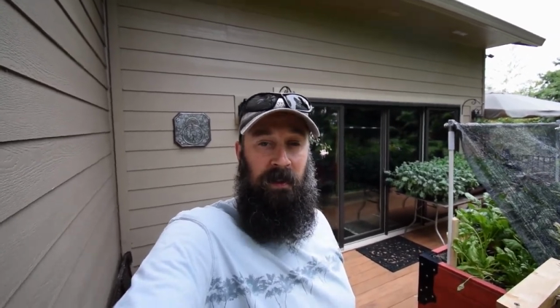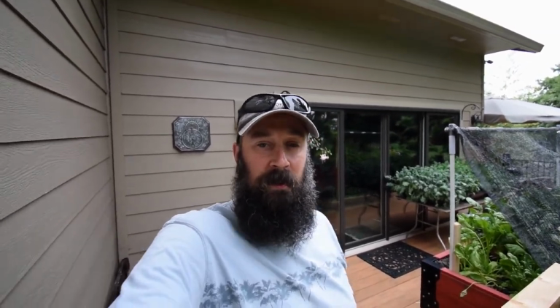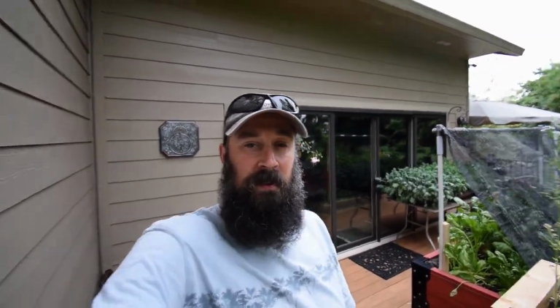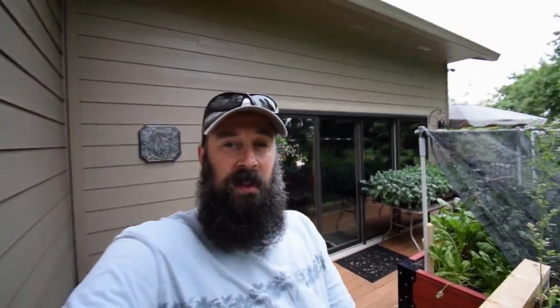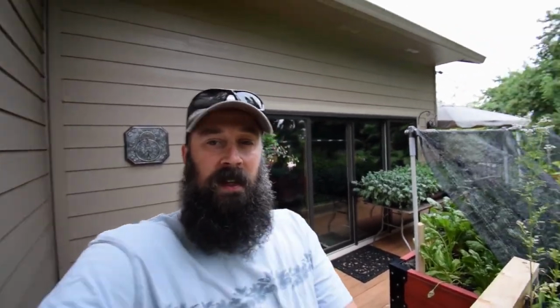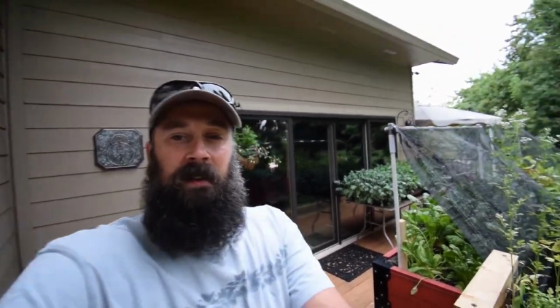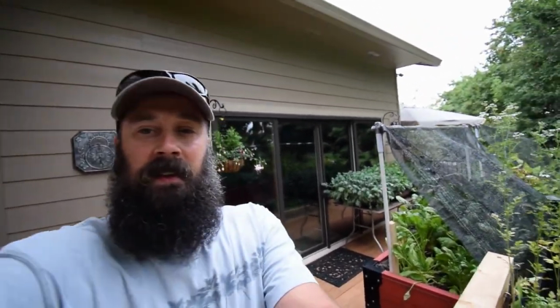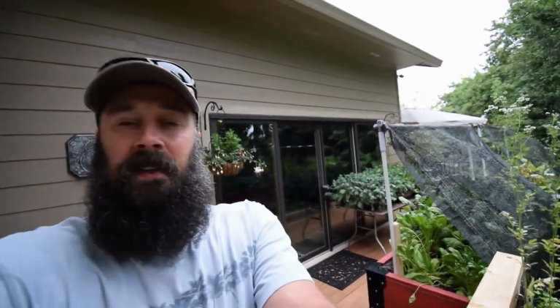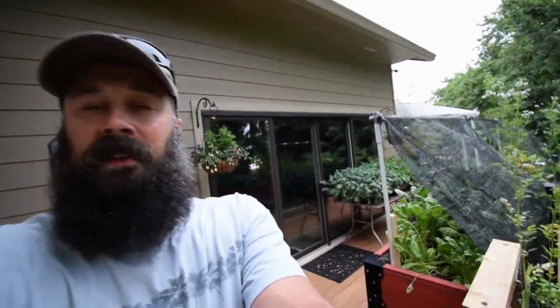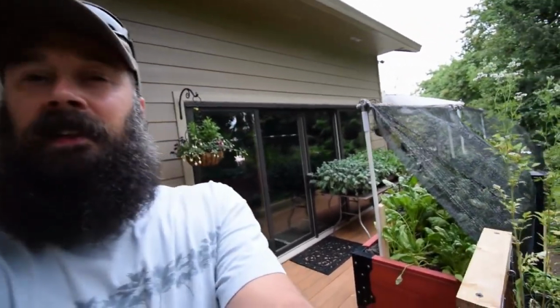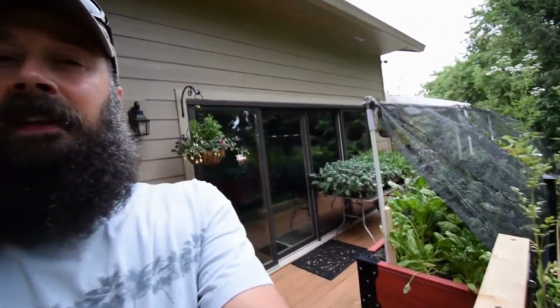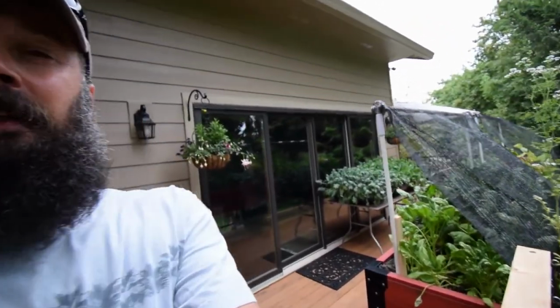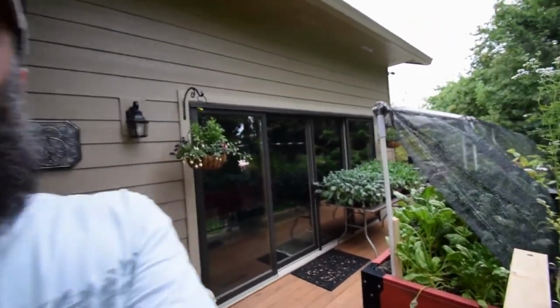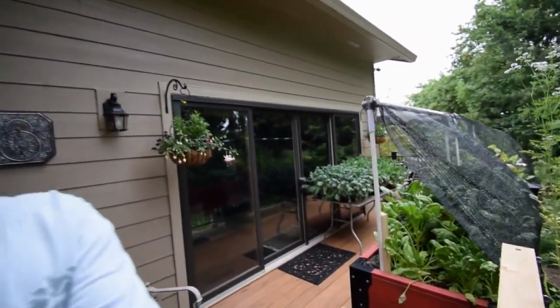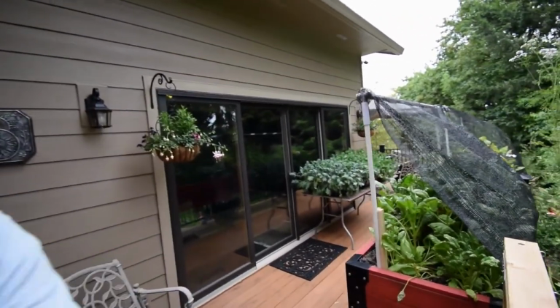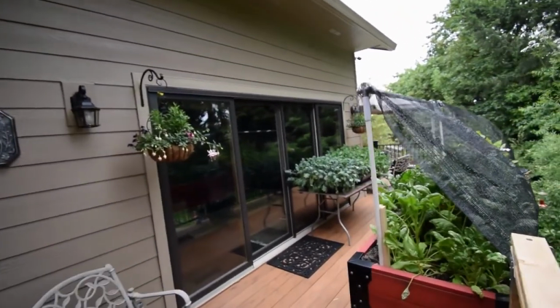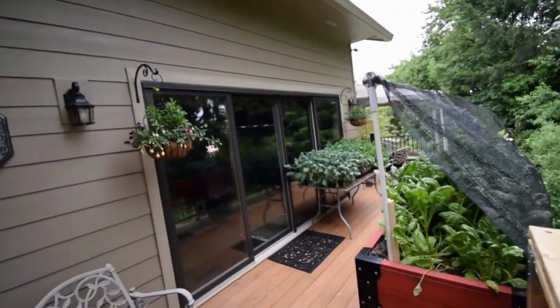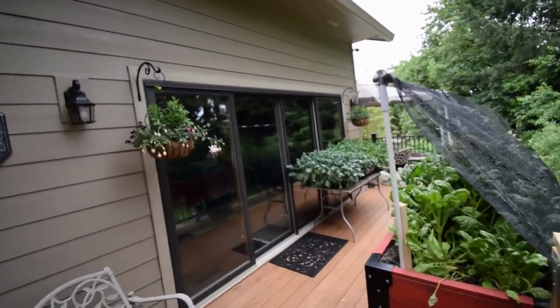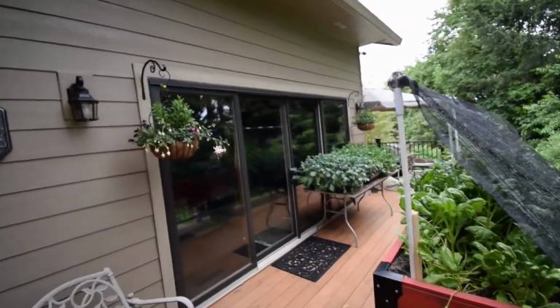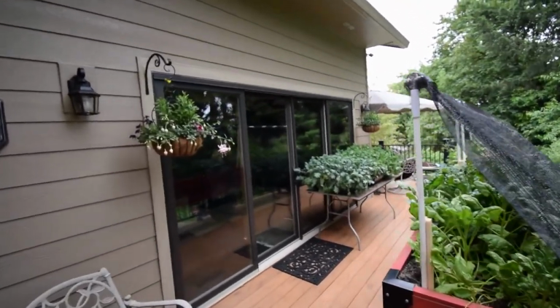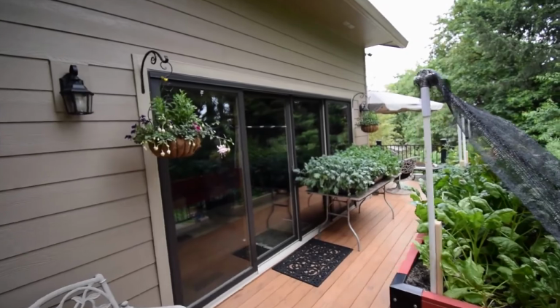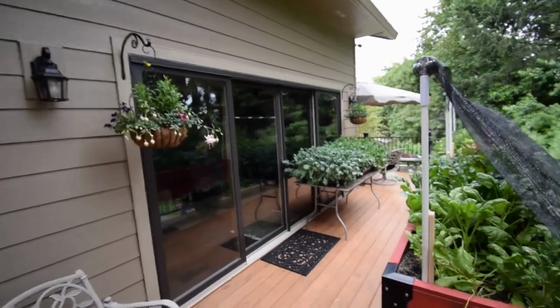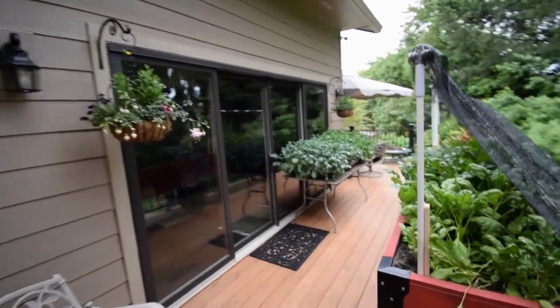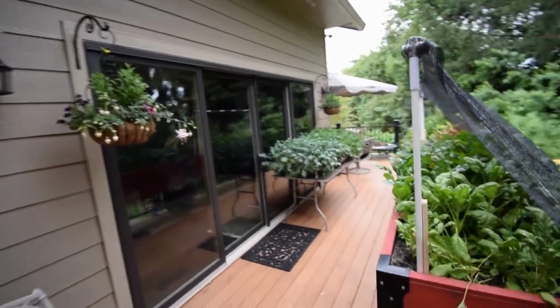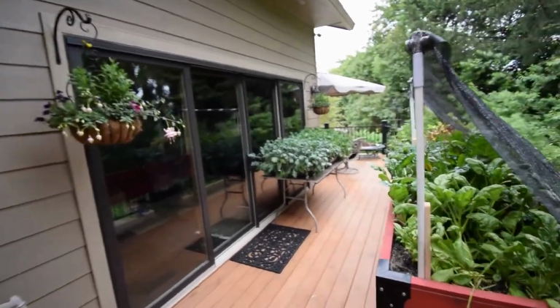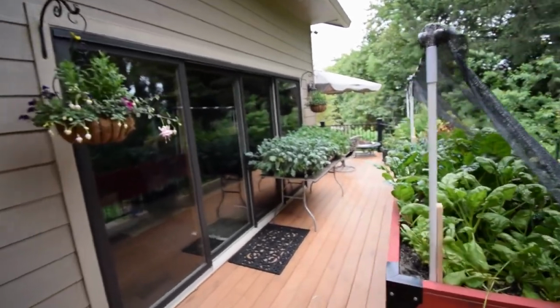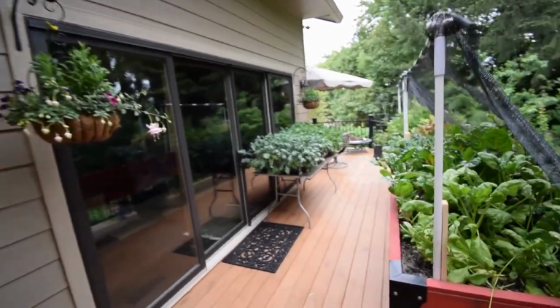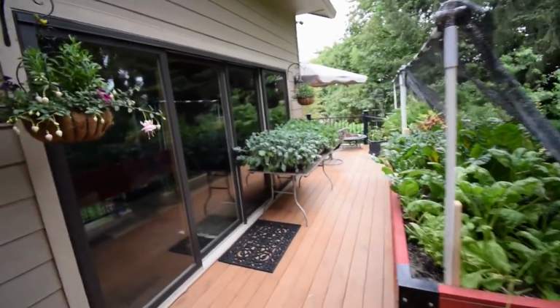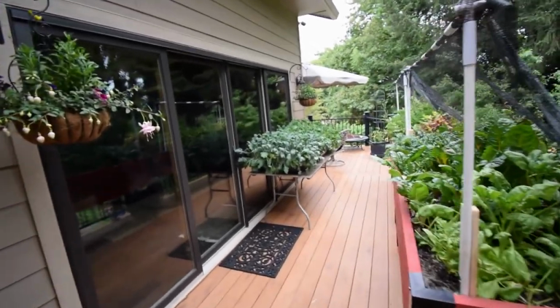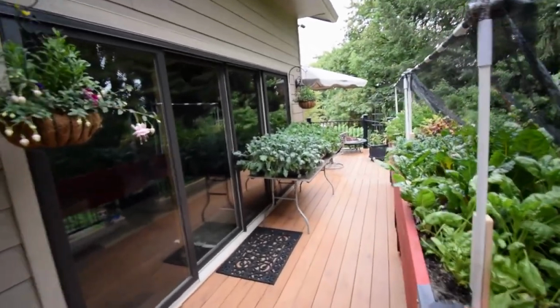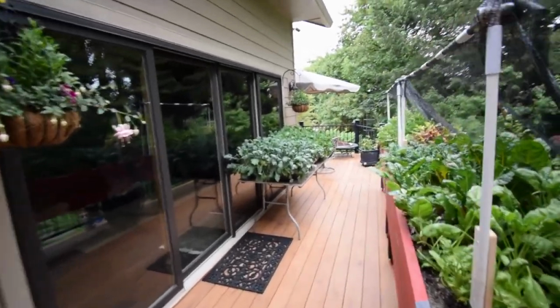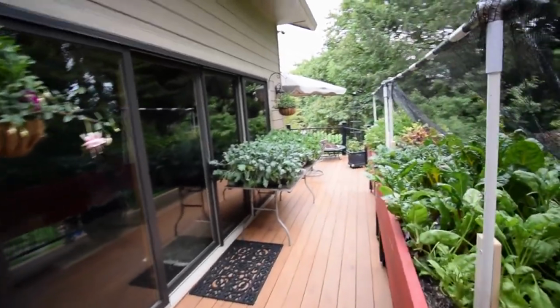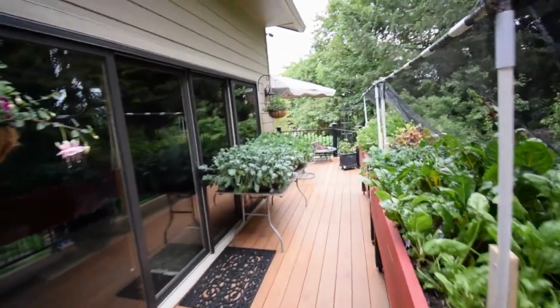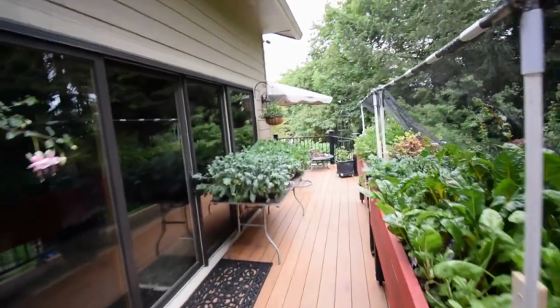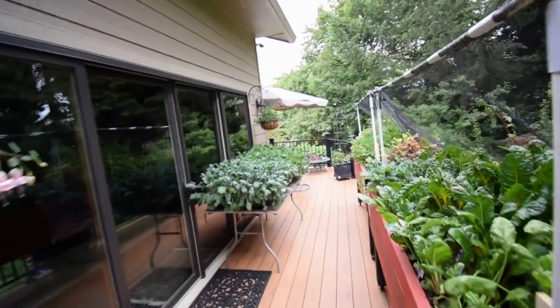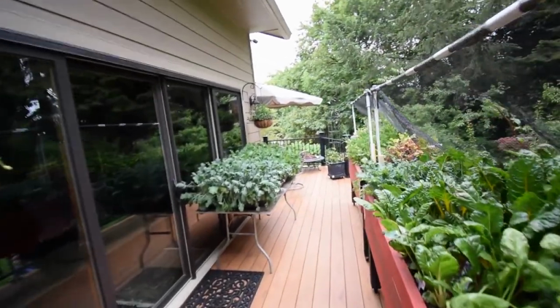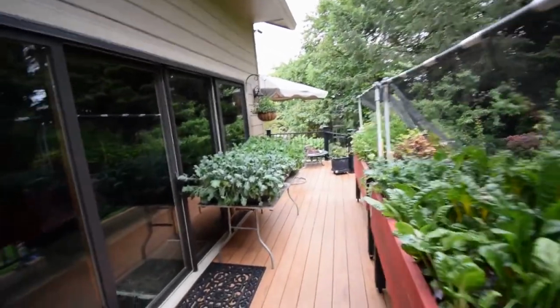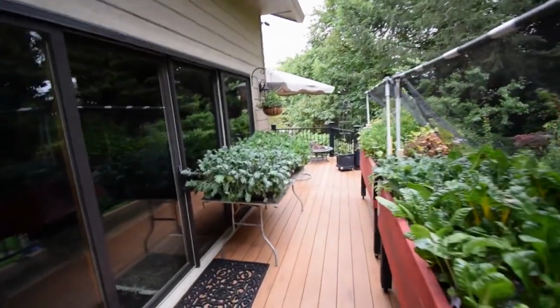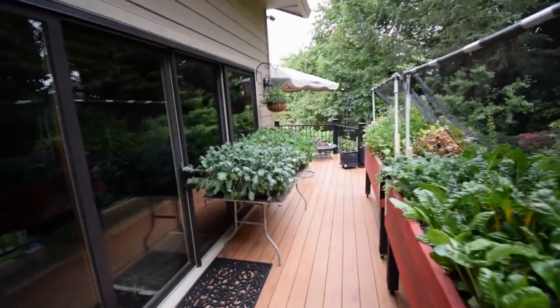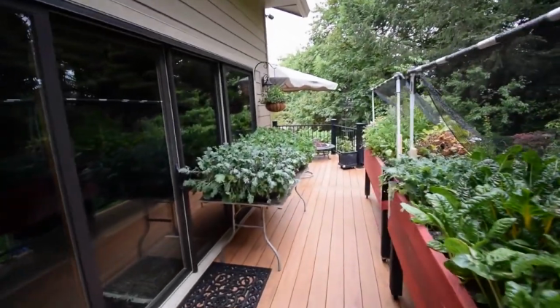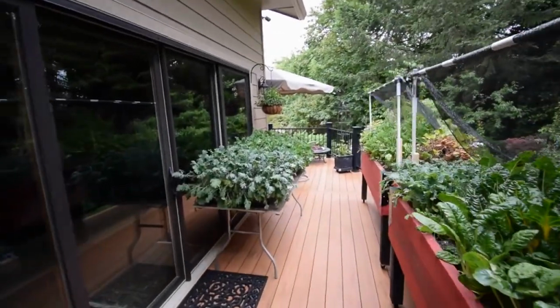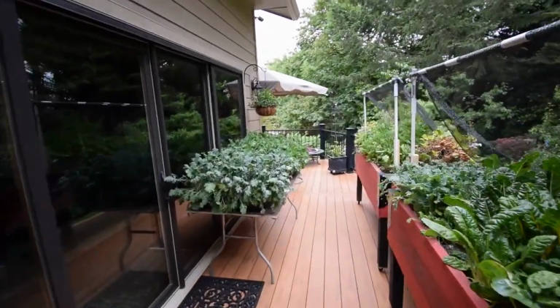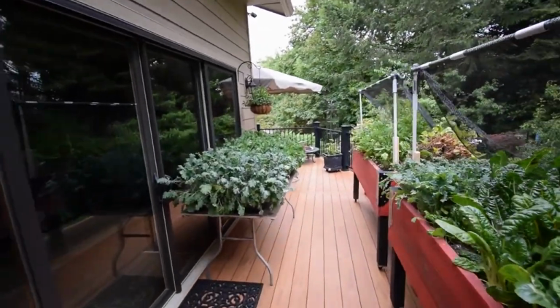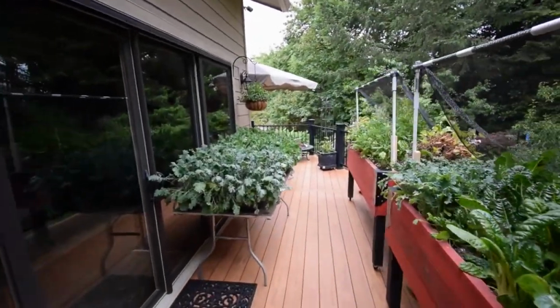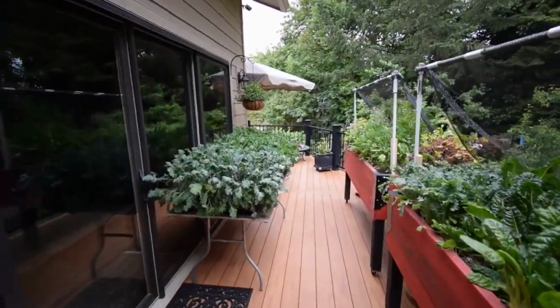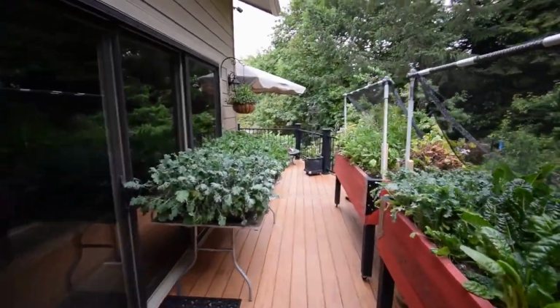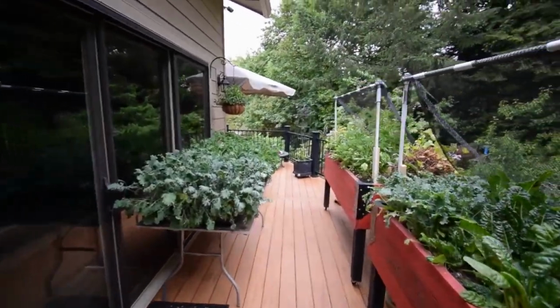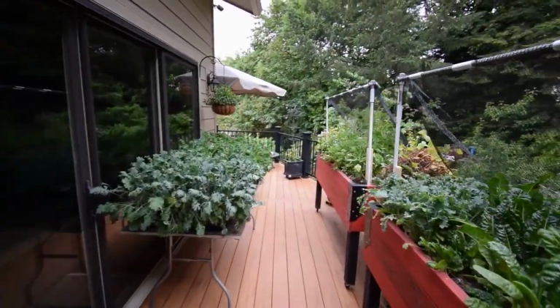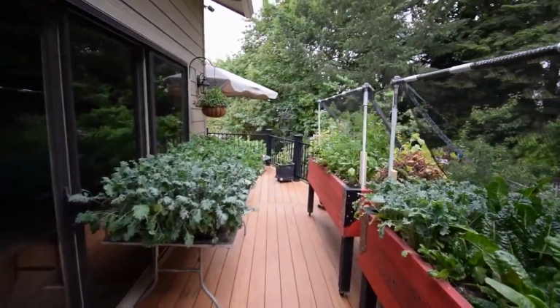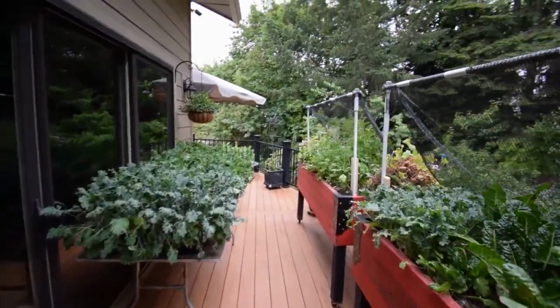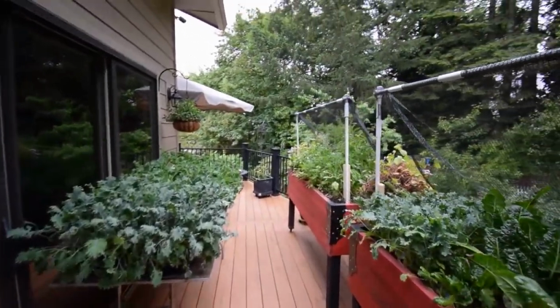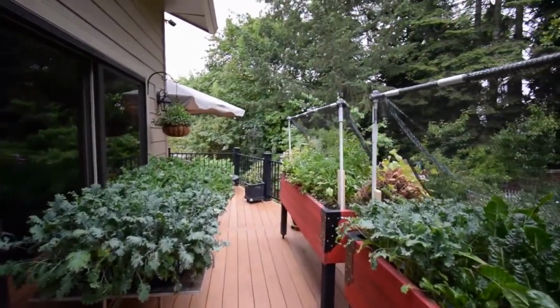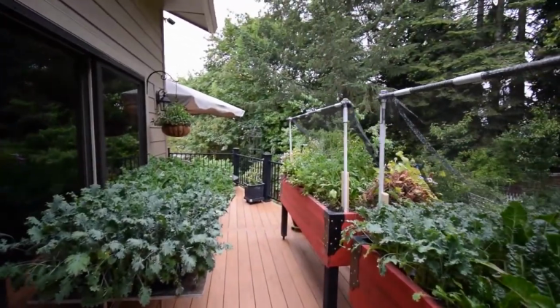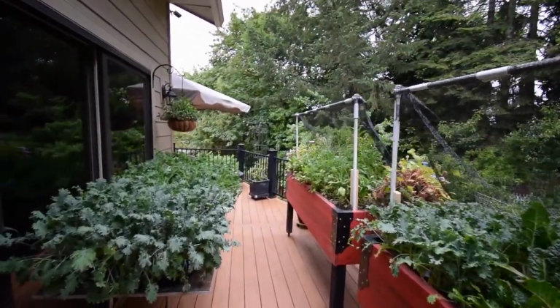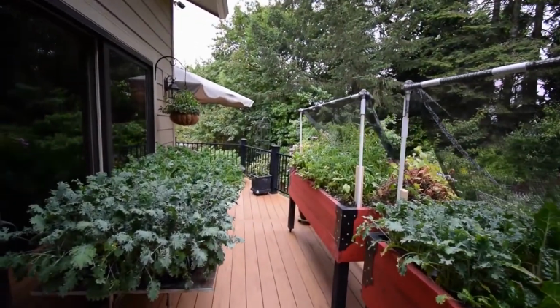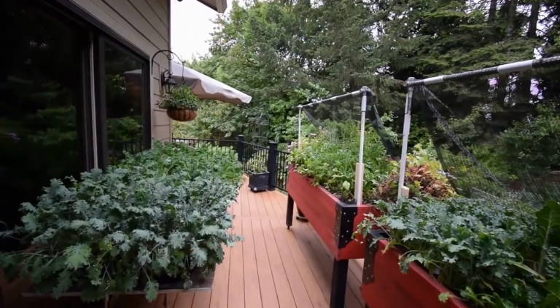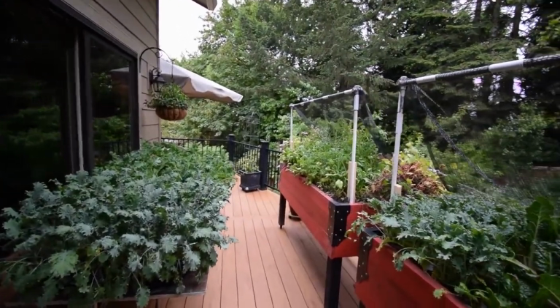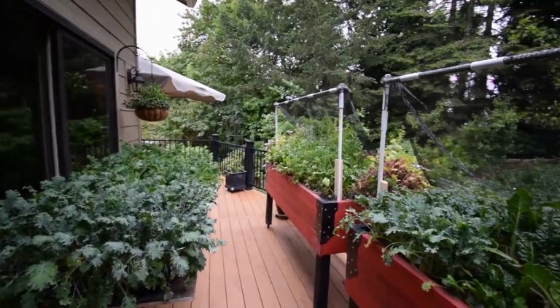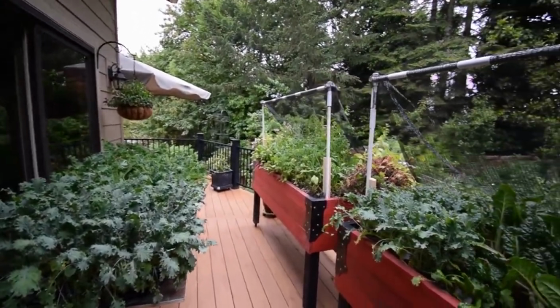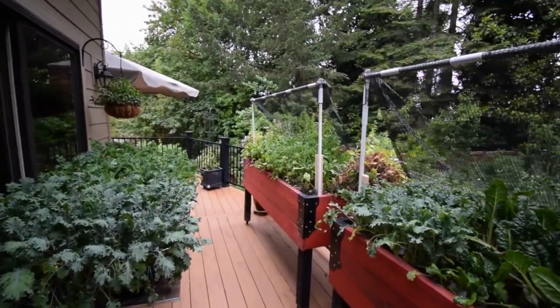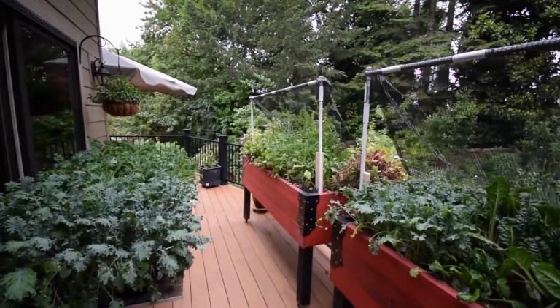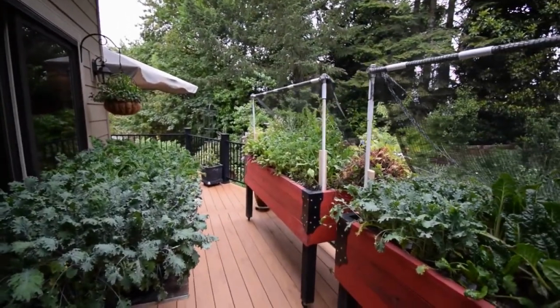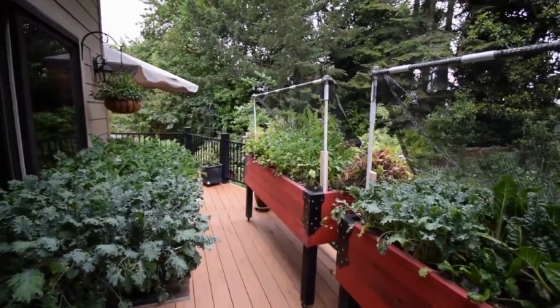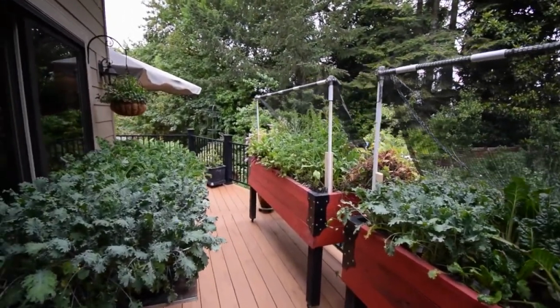Just had the first week of pretty good weather for June. Usually it's pretty wet here.